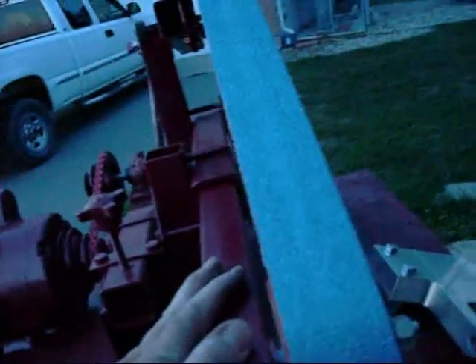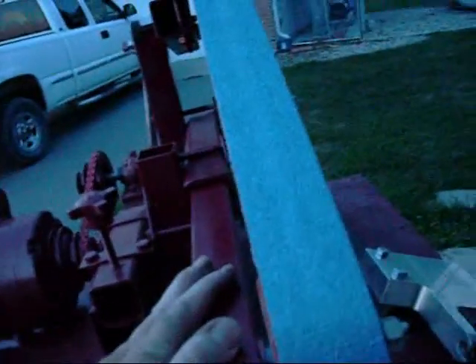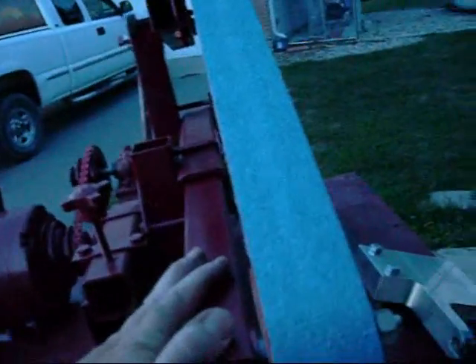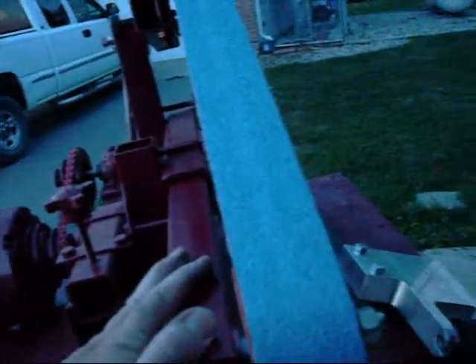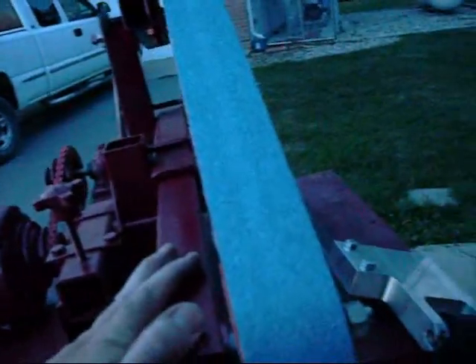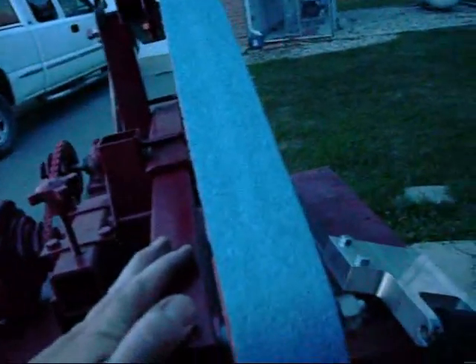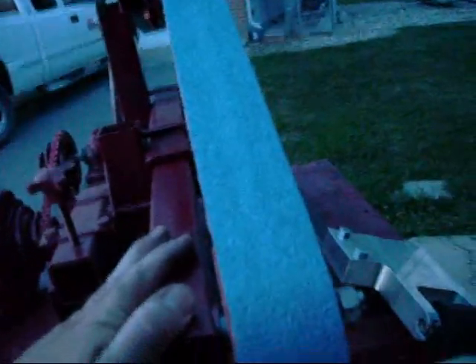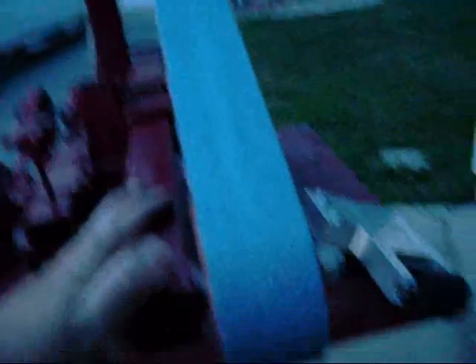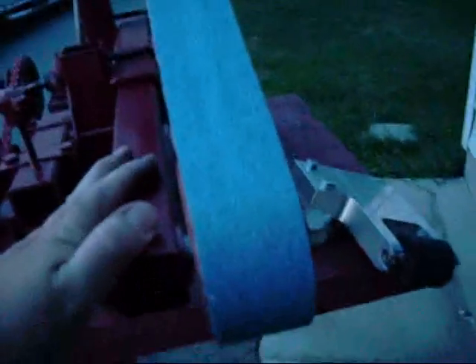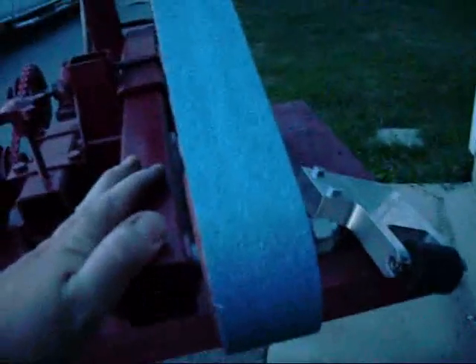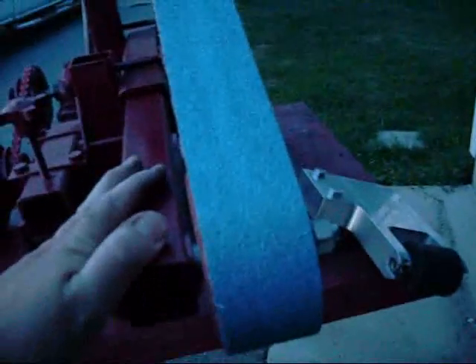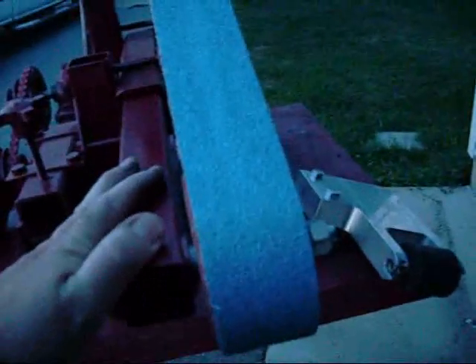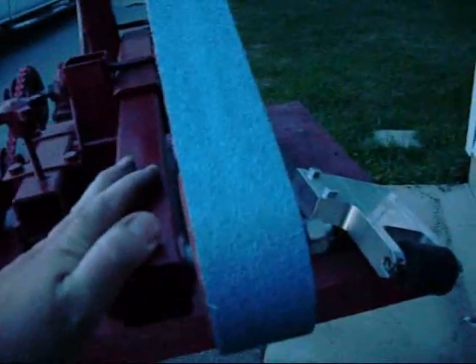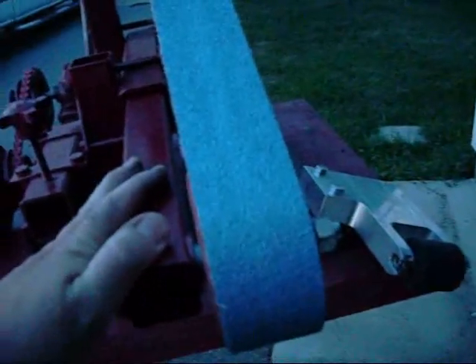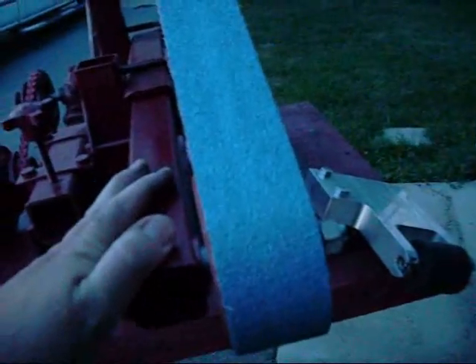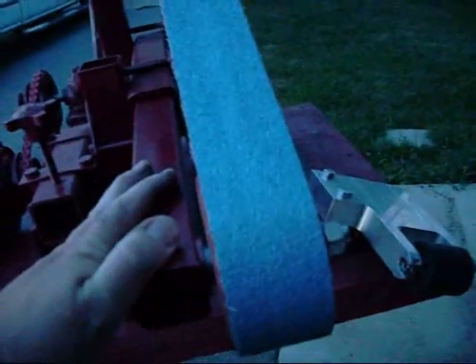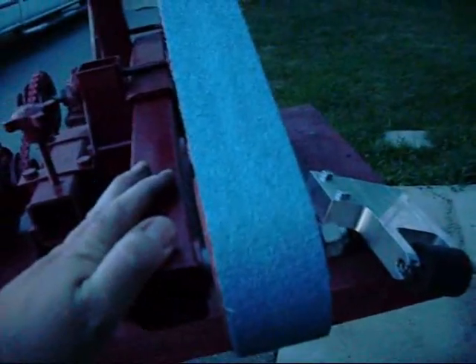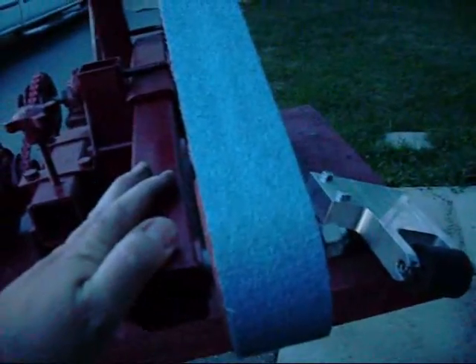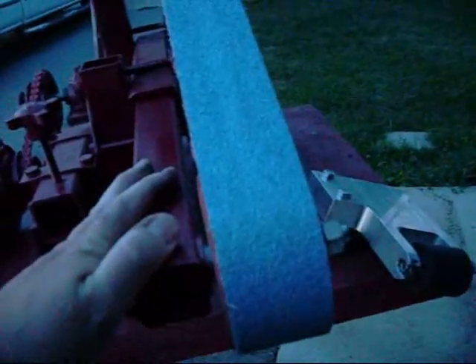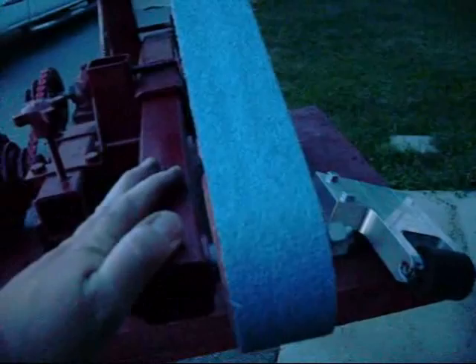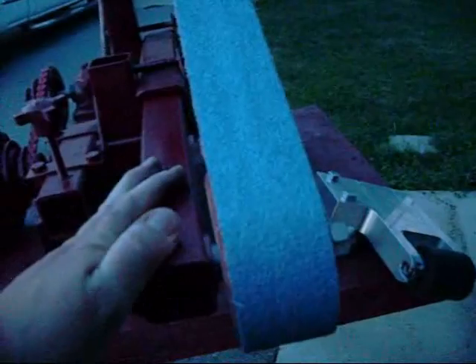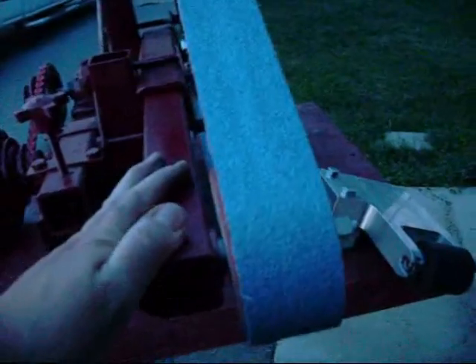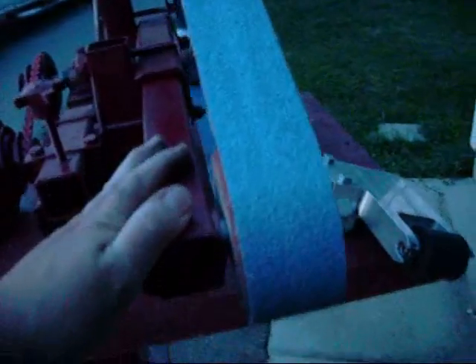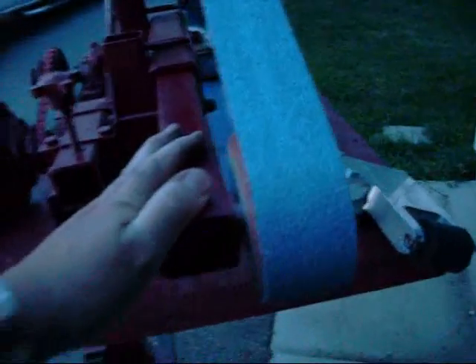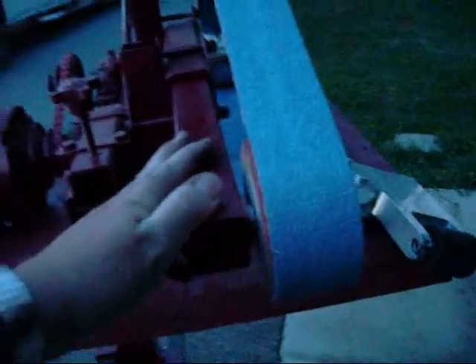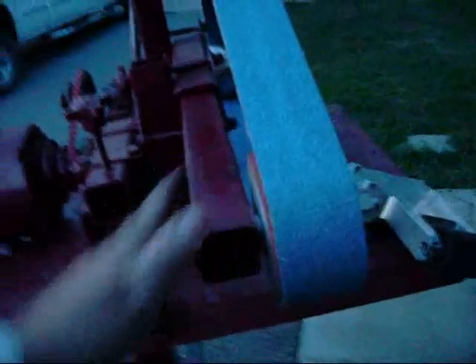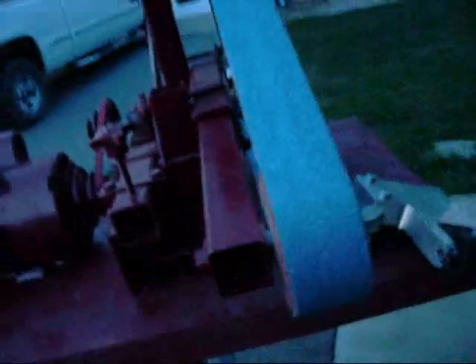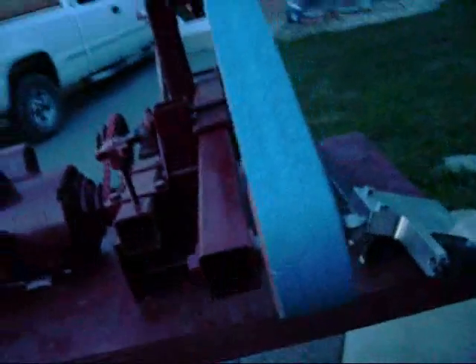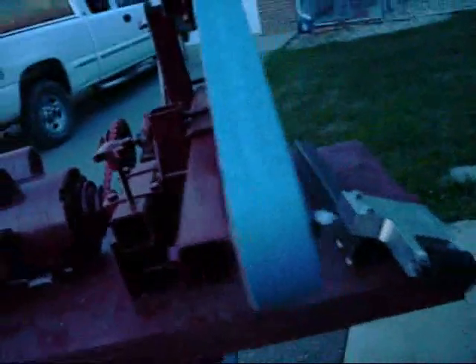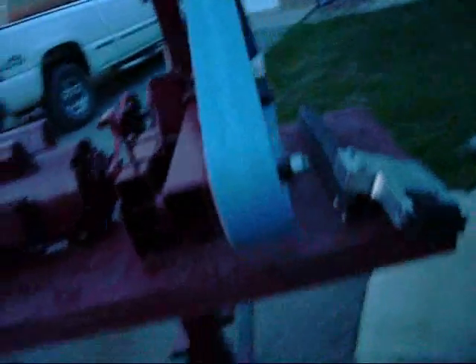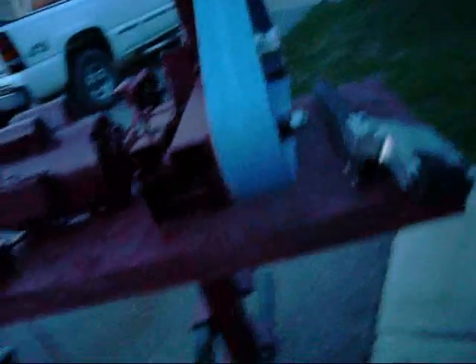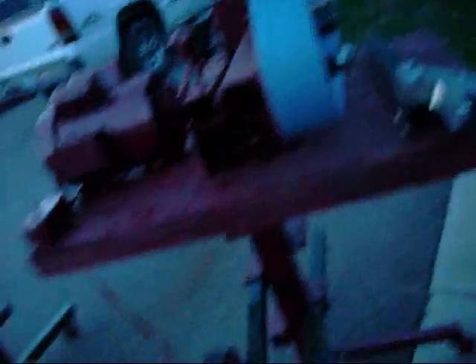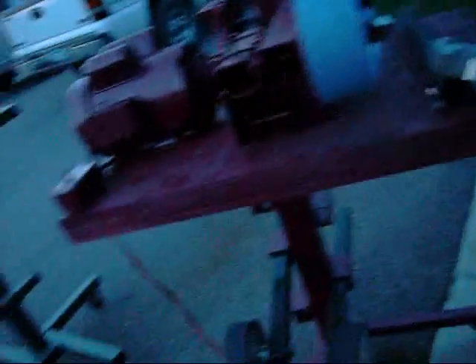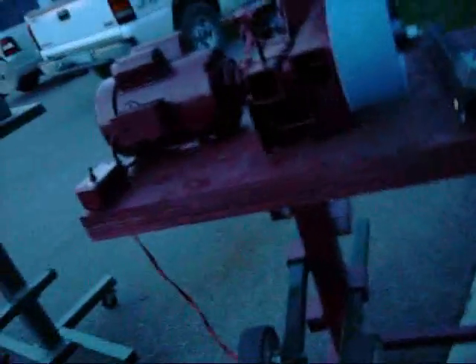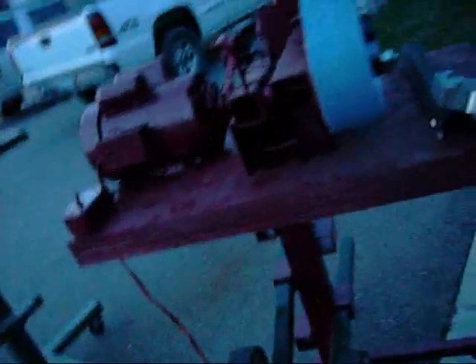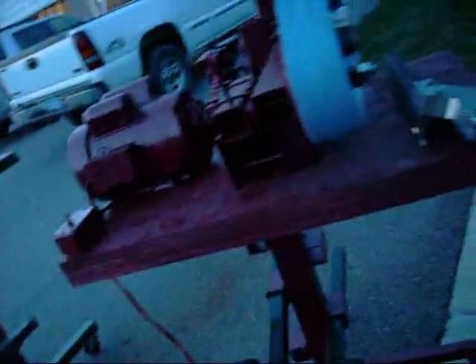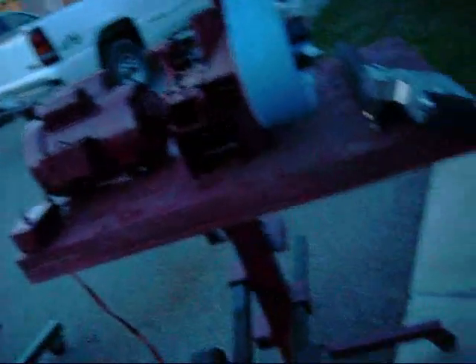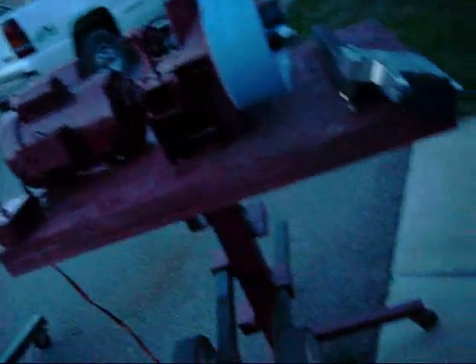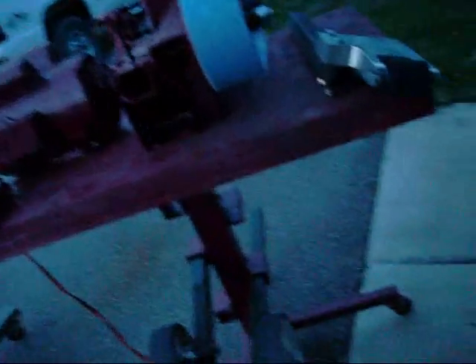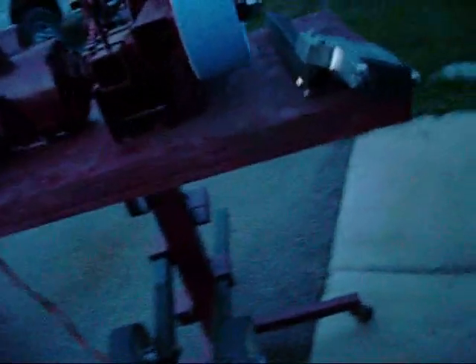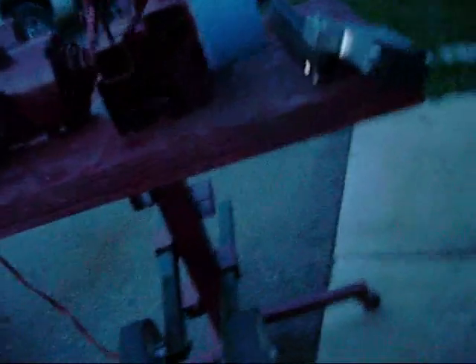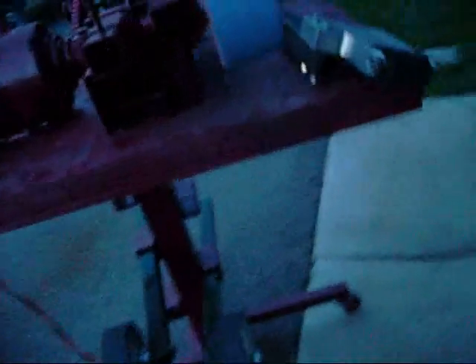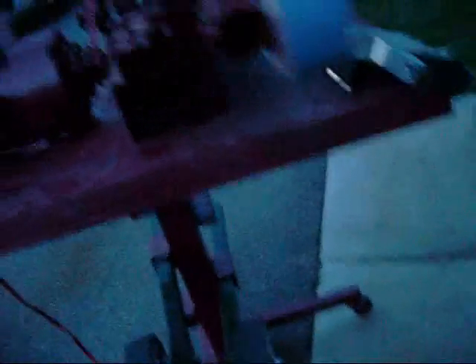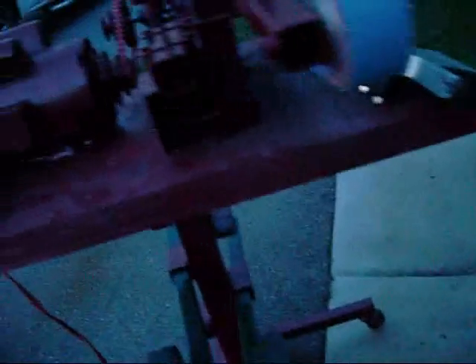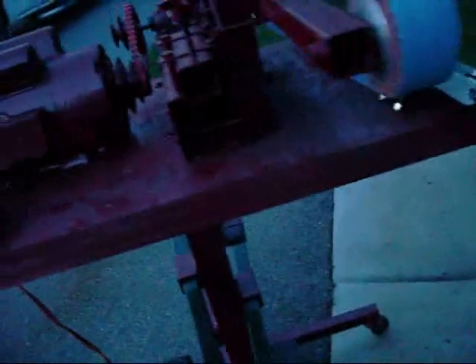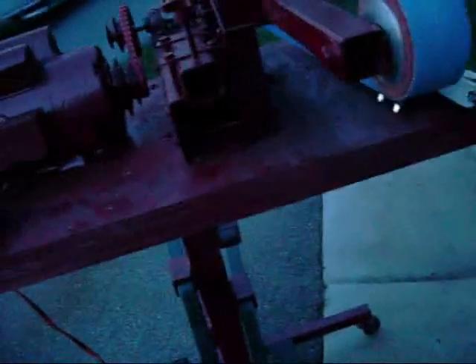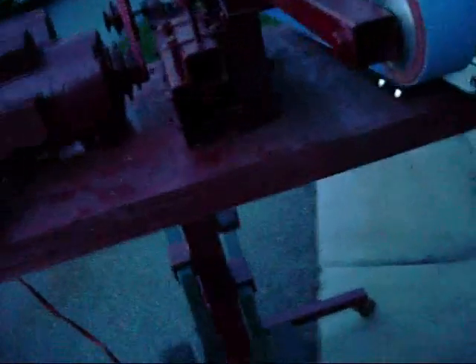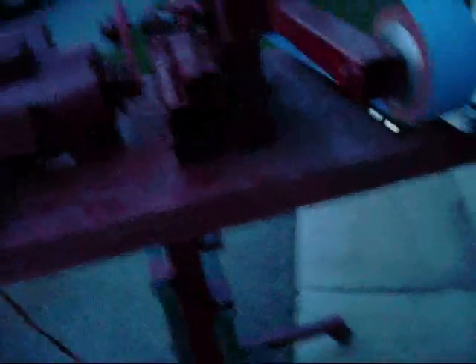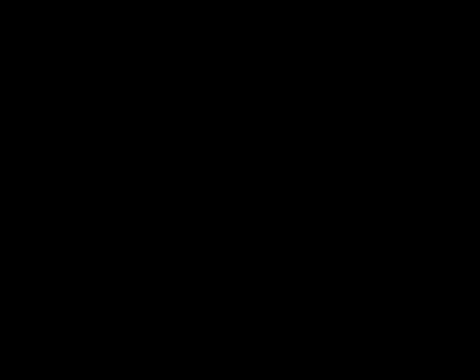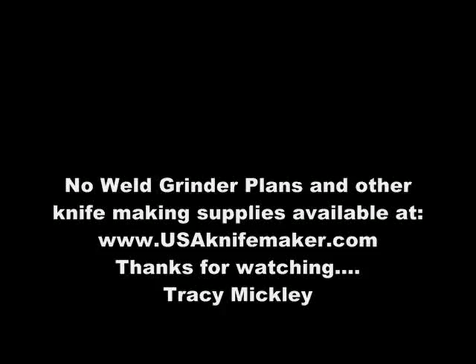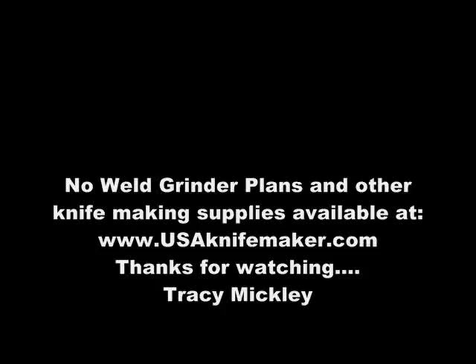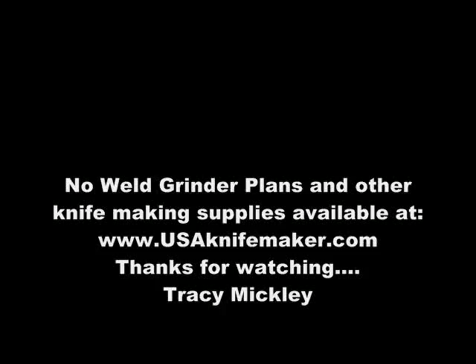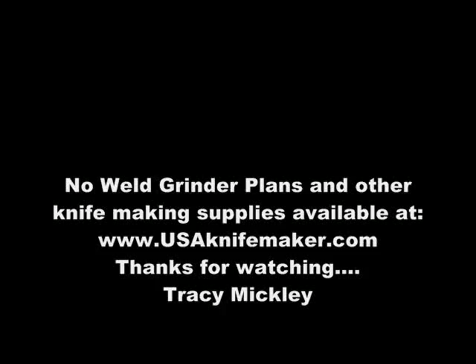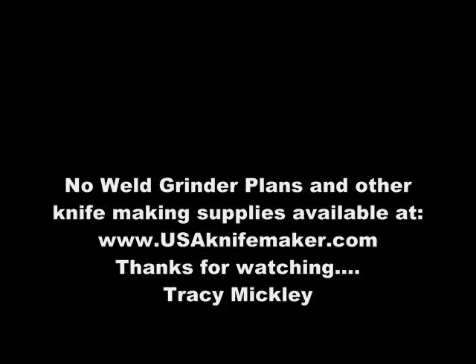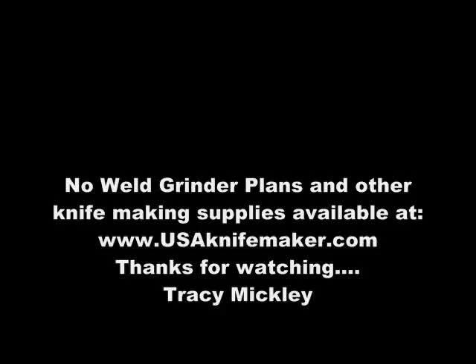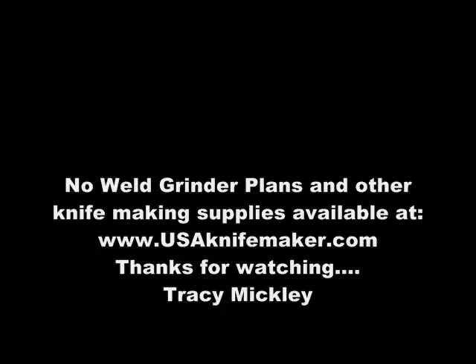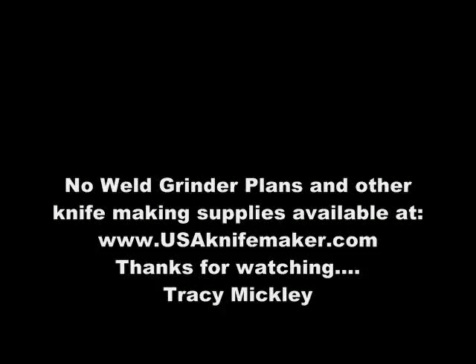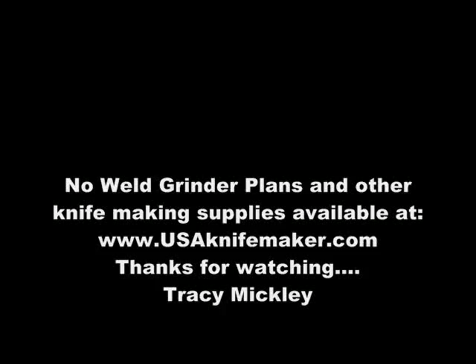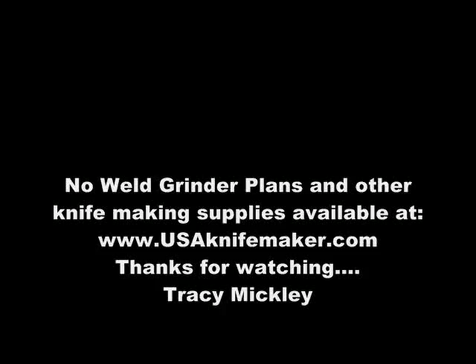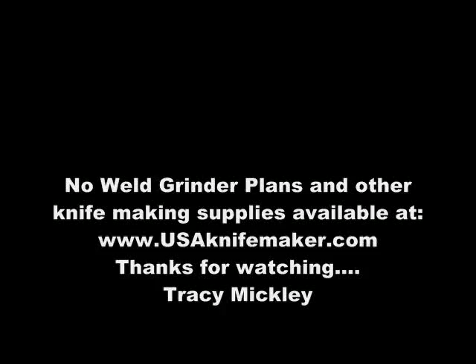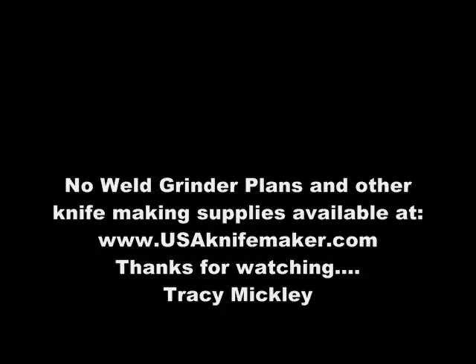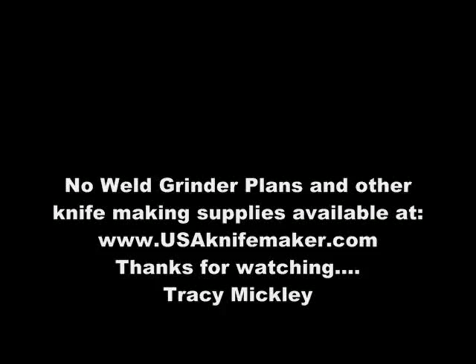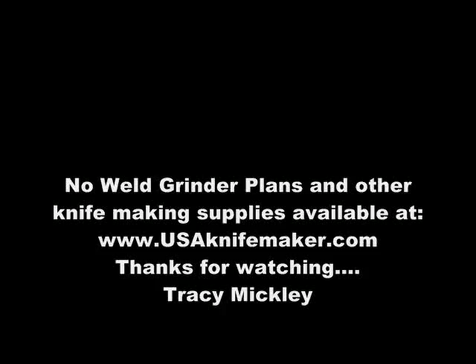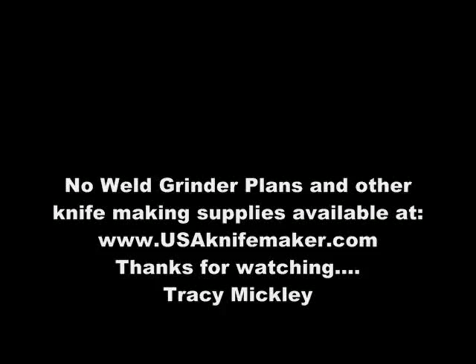Changing the tool arm, you saw it takes just seconds, along with the belt. And that's it. Thanks for looking. Have a good one. We'll see you soon.